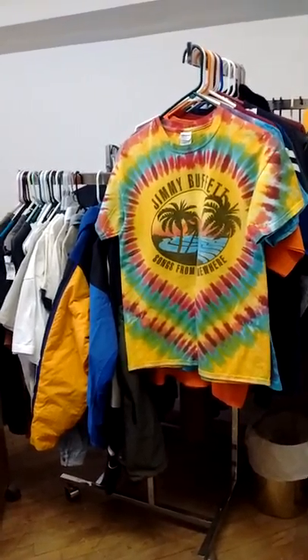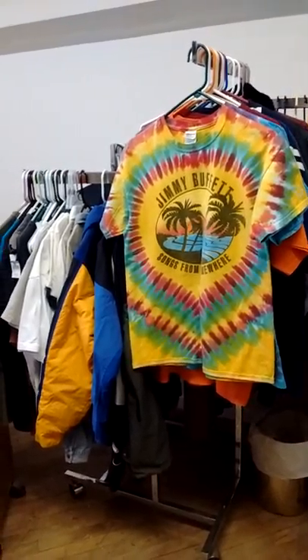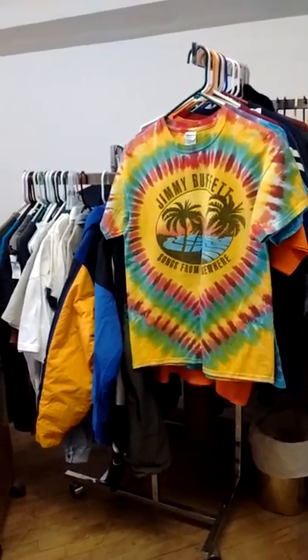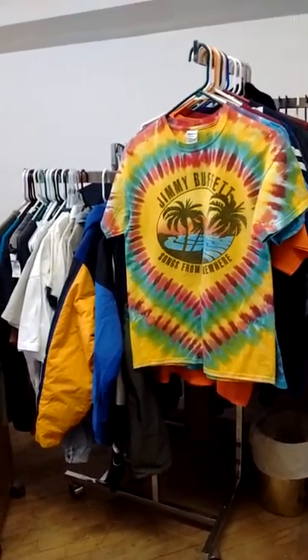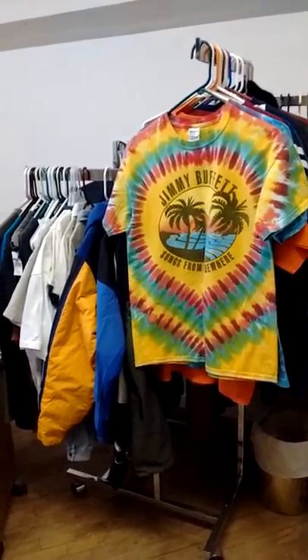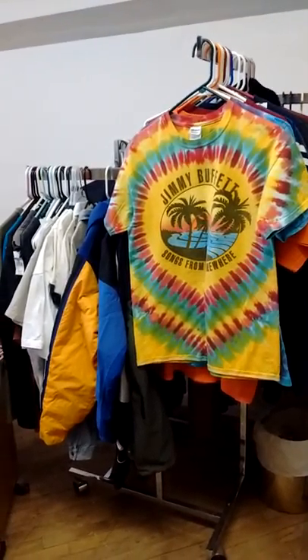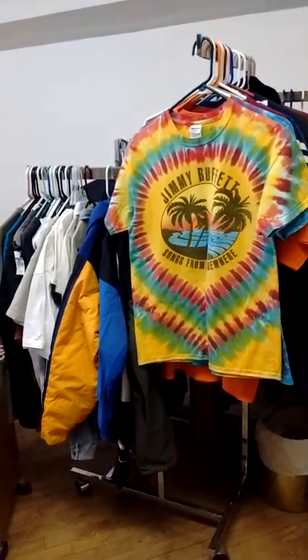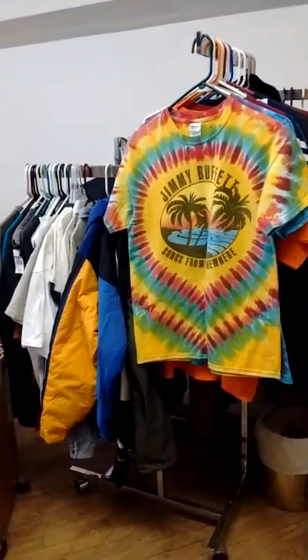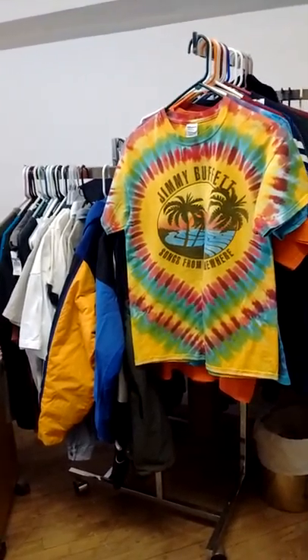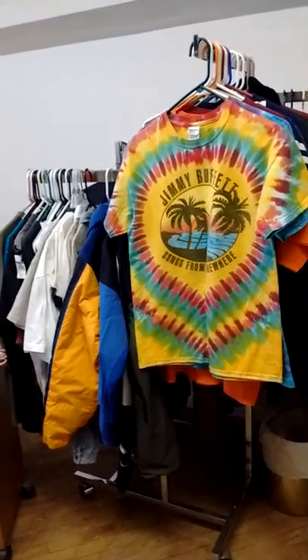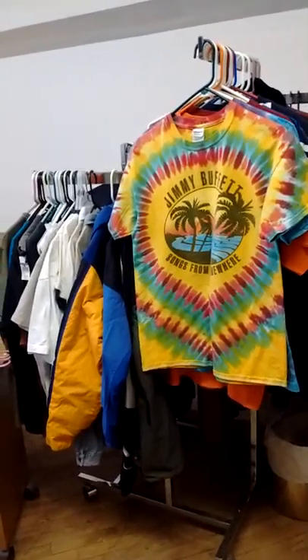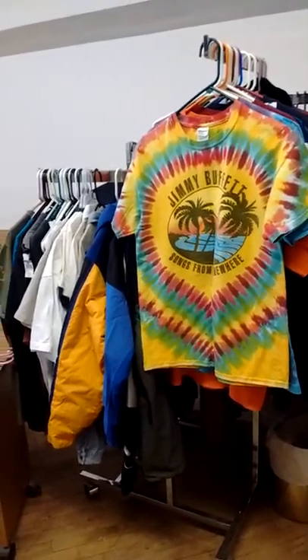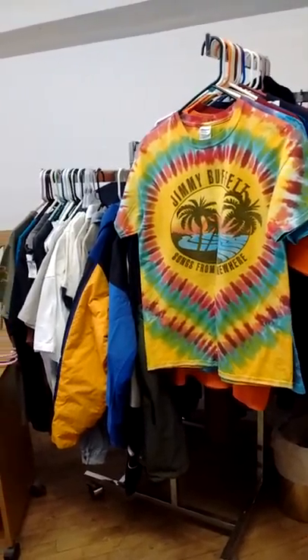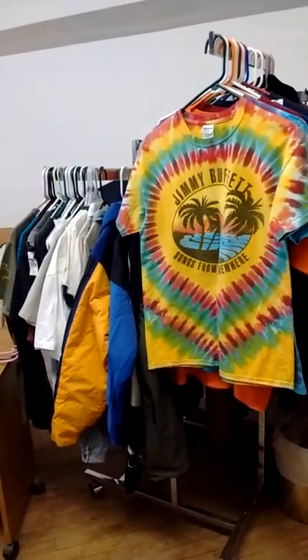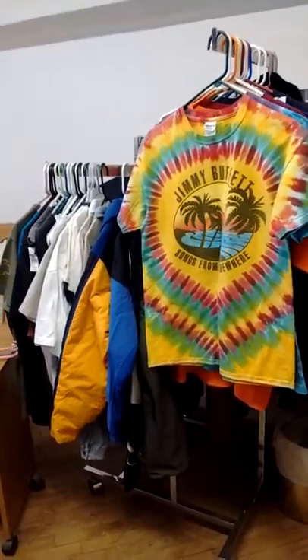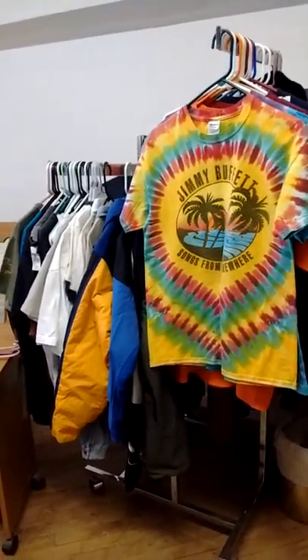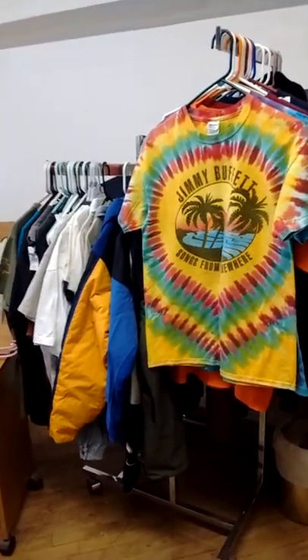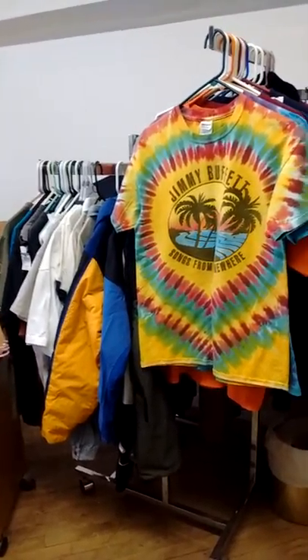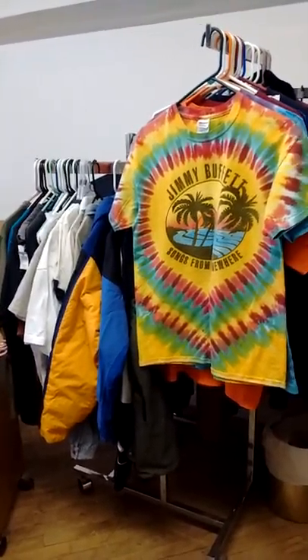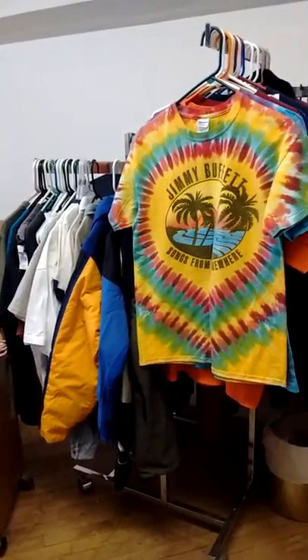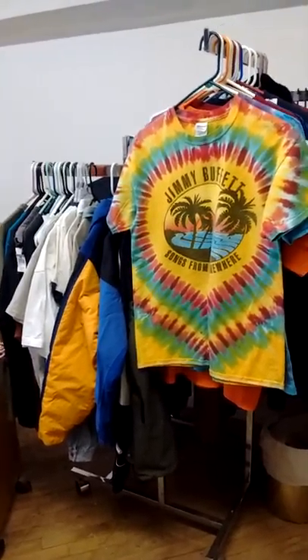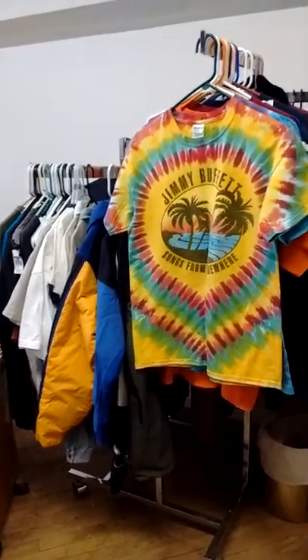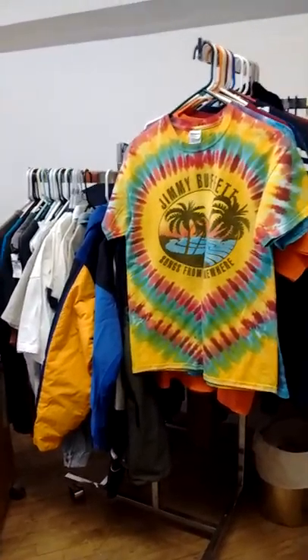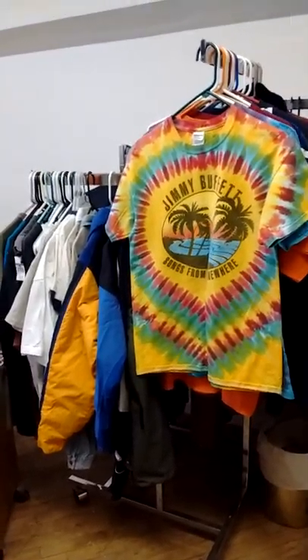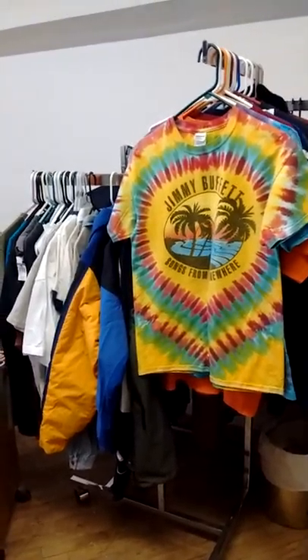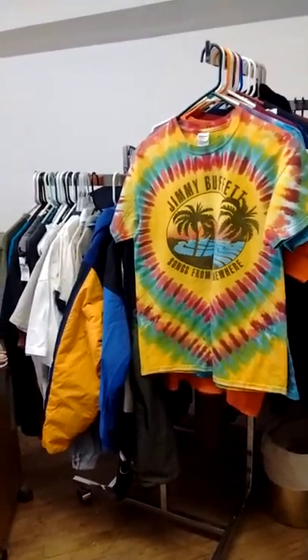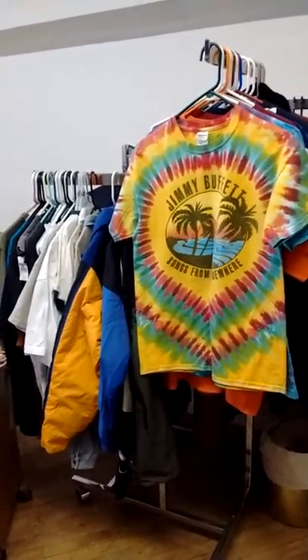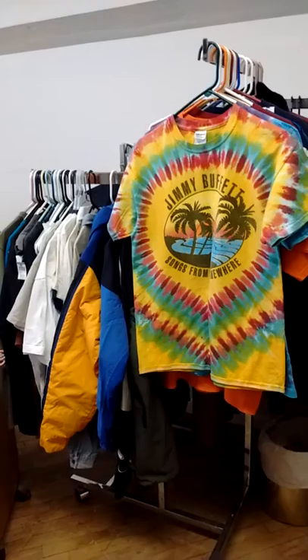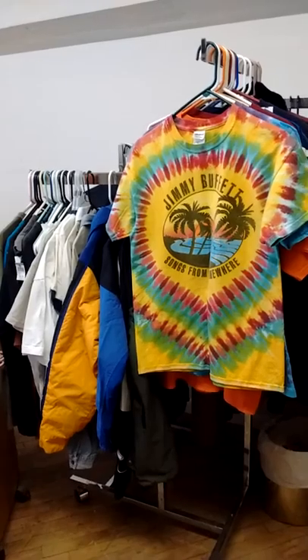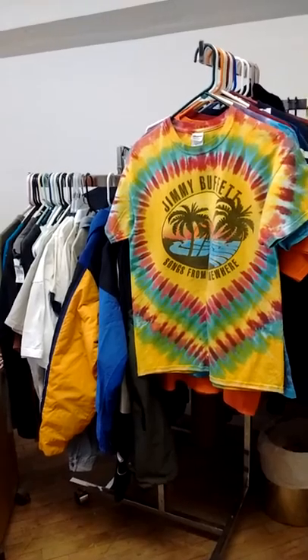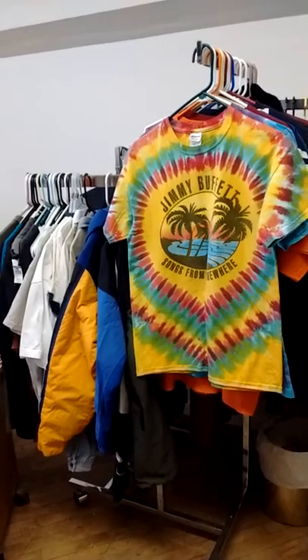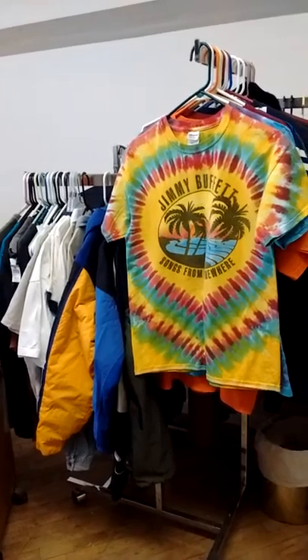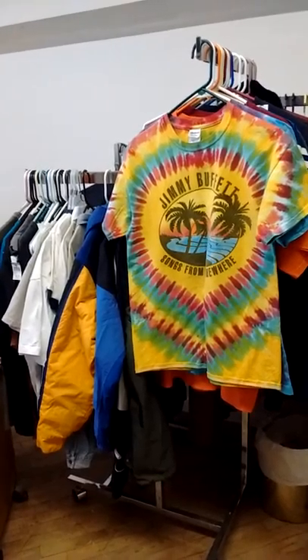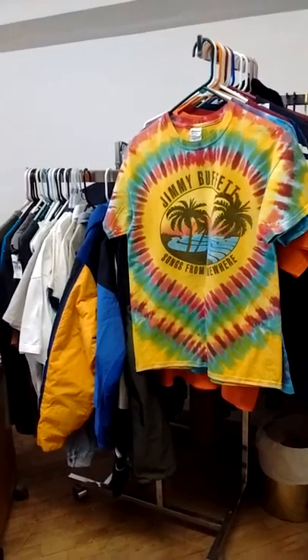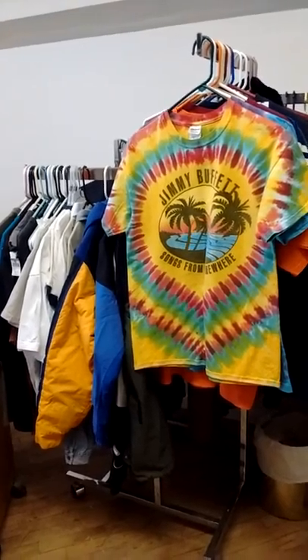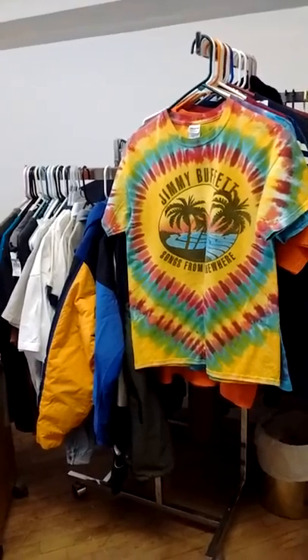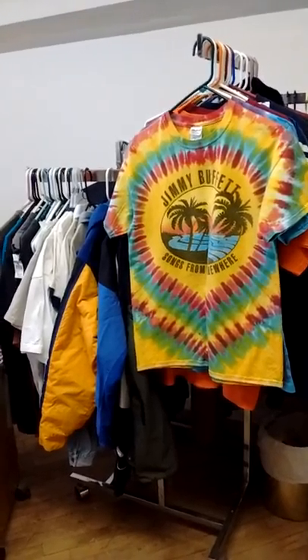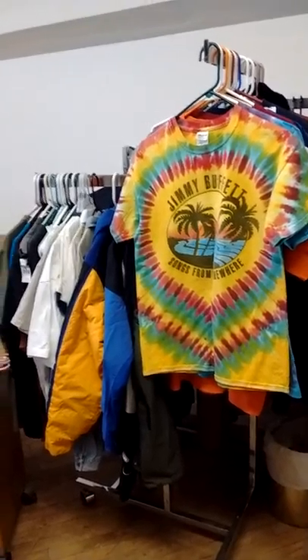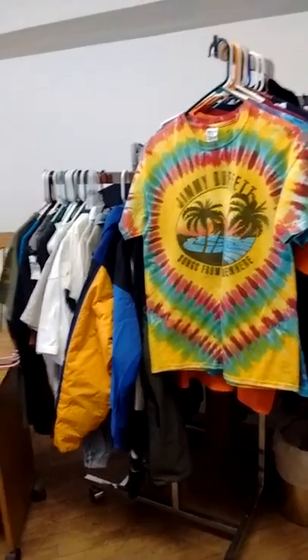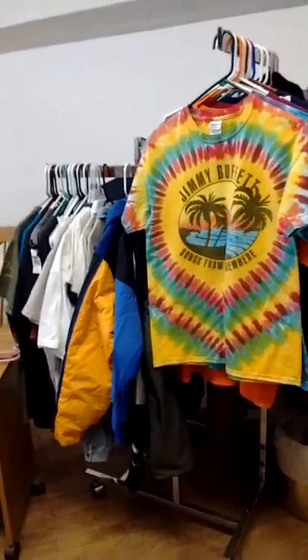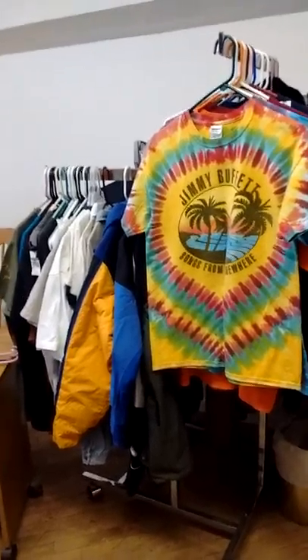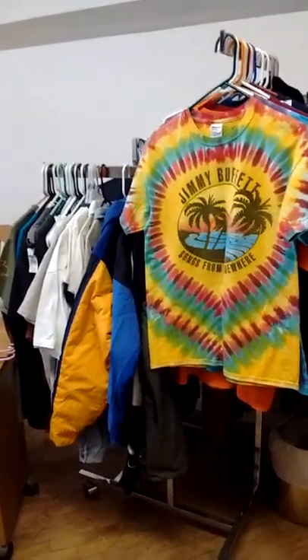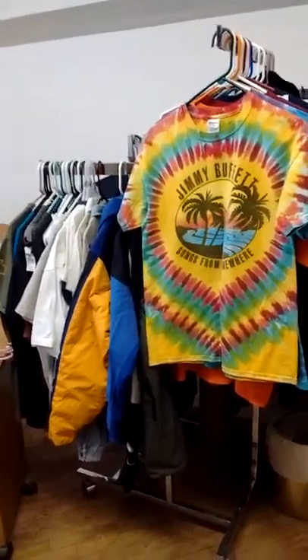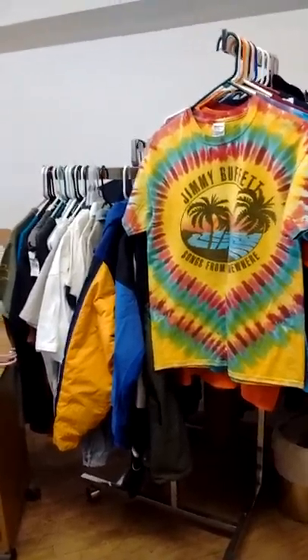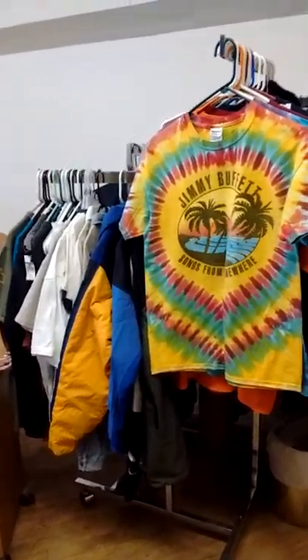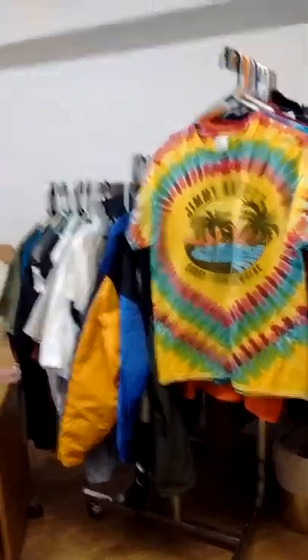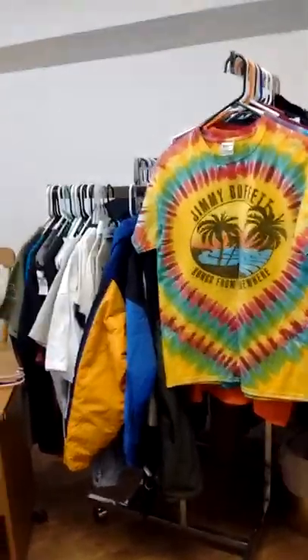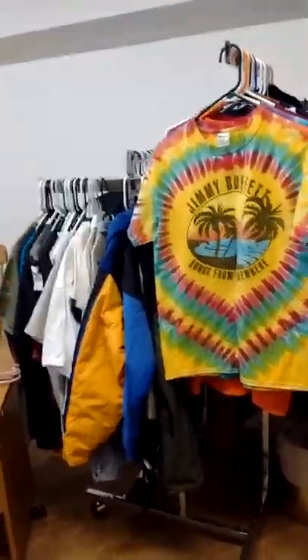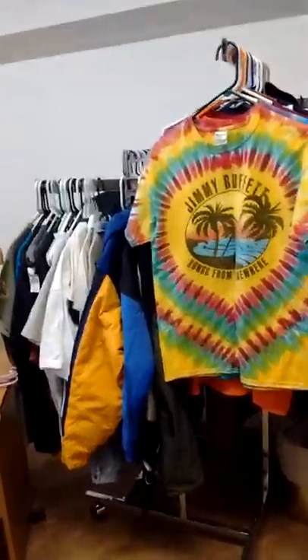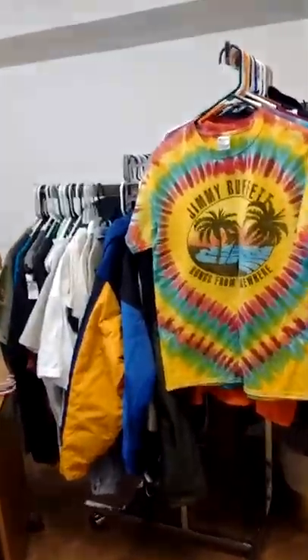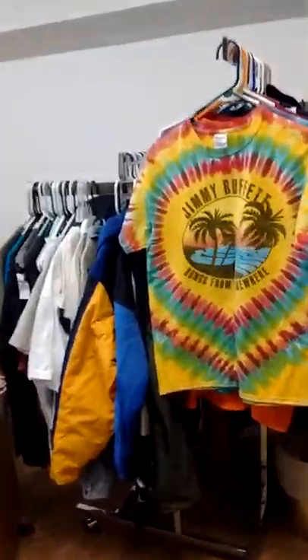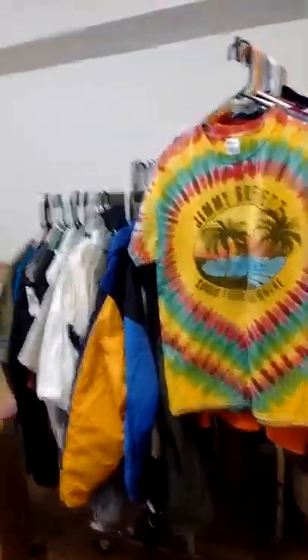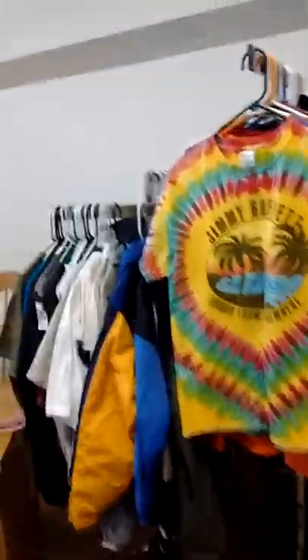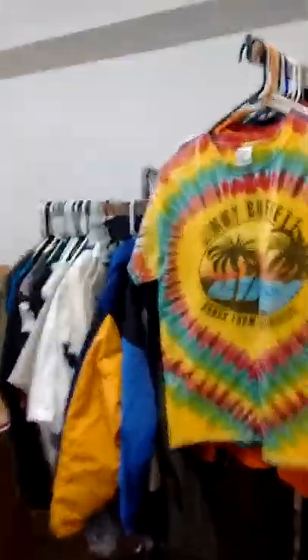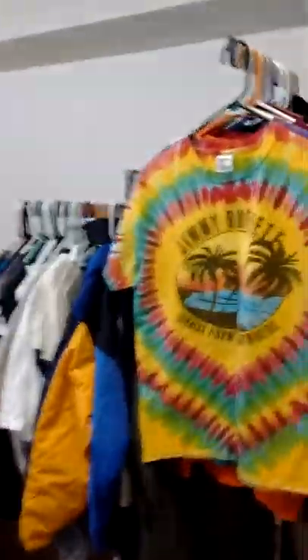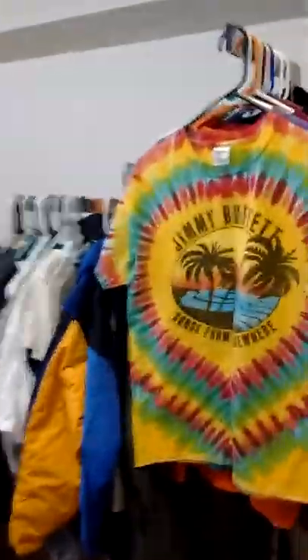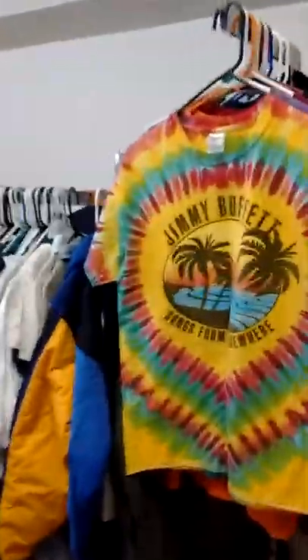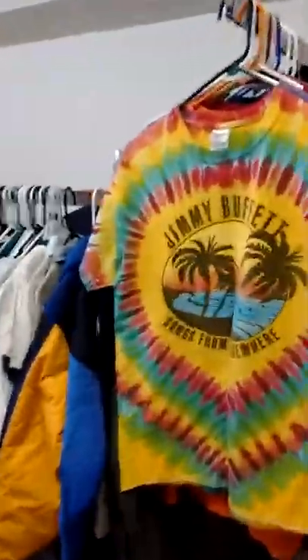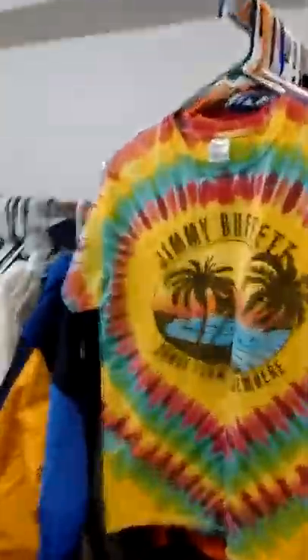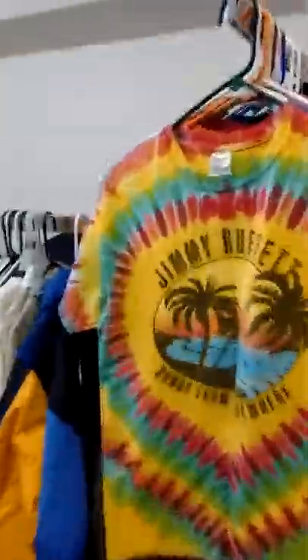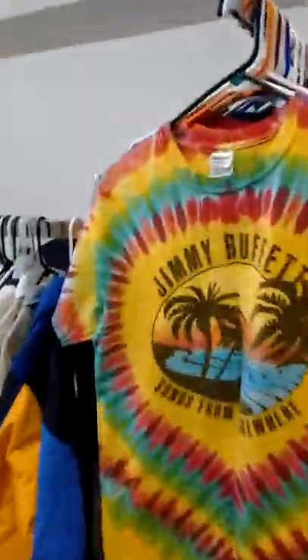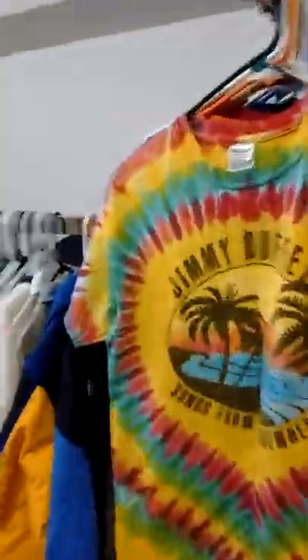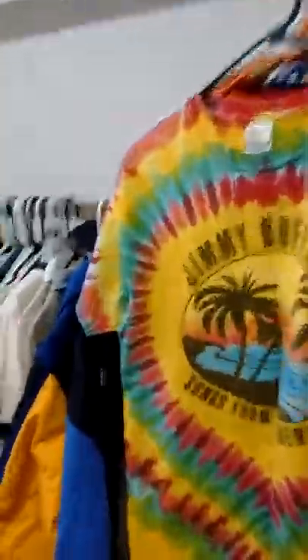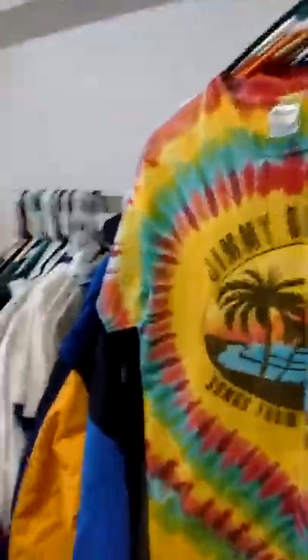Hey YouTubers, hi there! Here at the shop with Al's Collectibles, just touching base here with you guys.